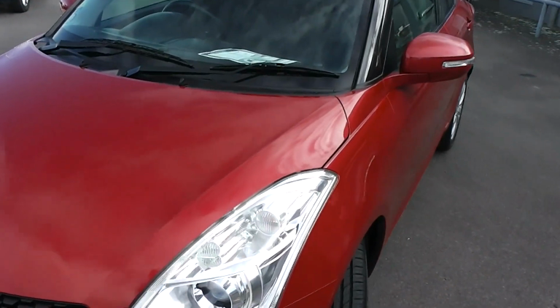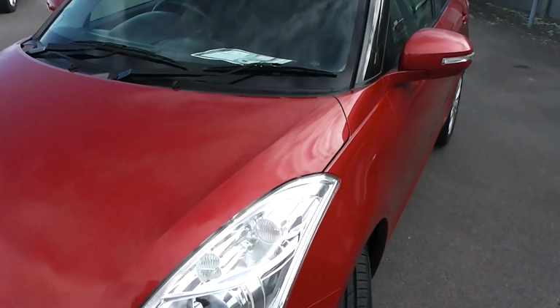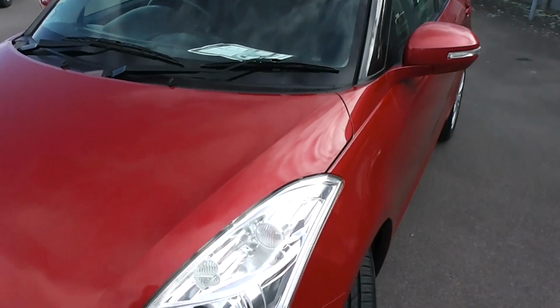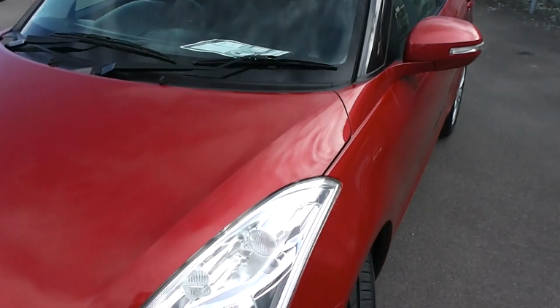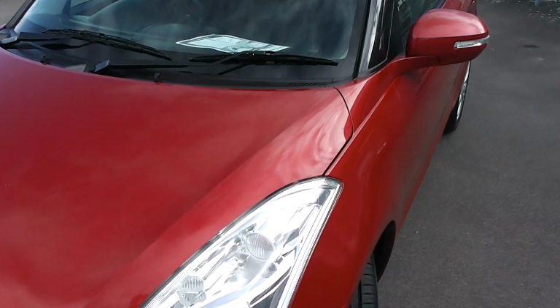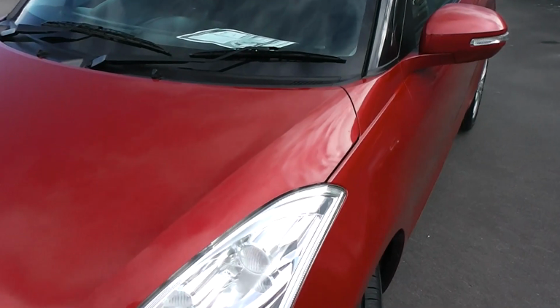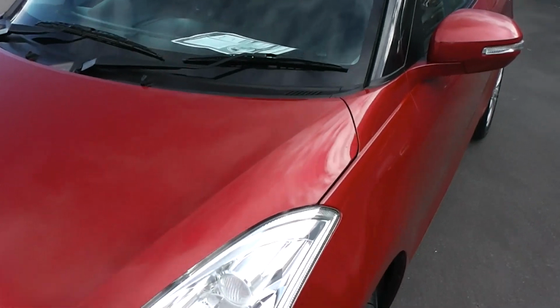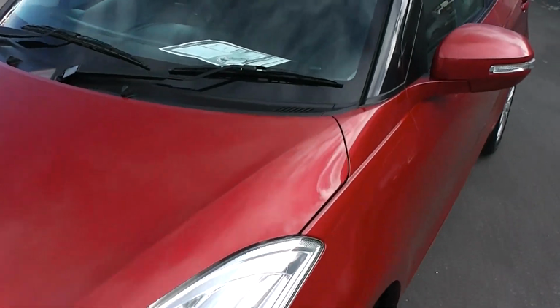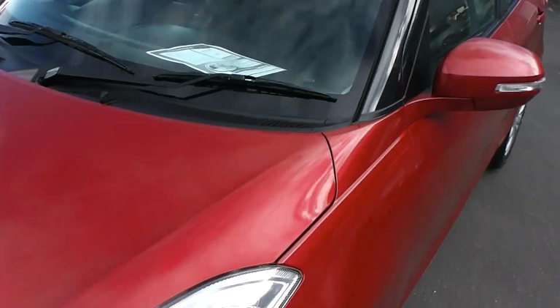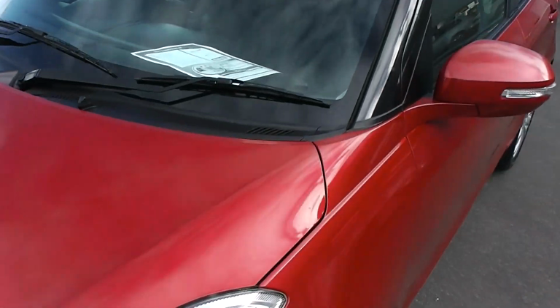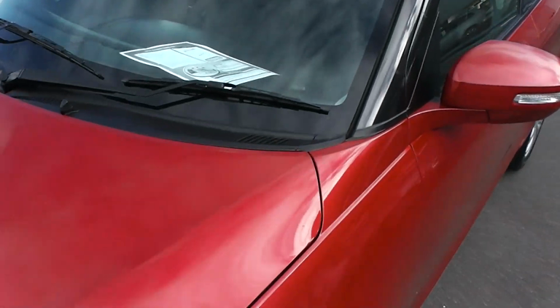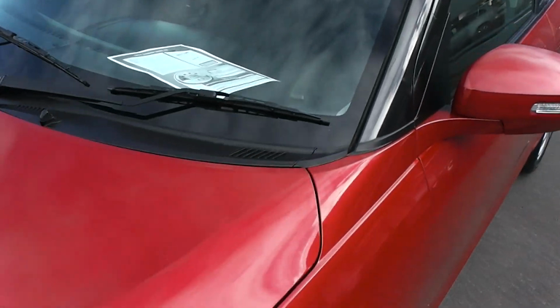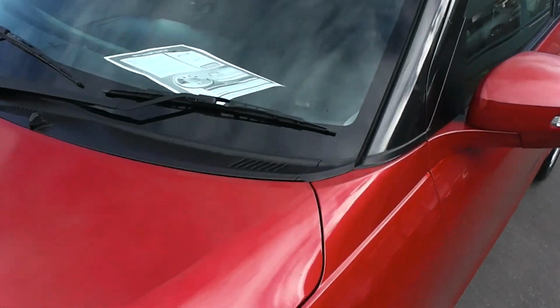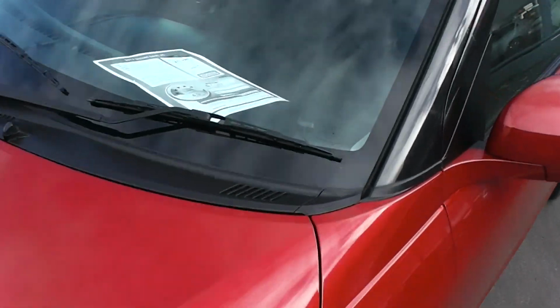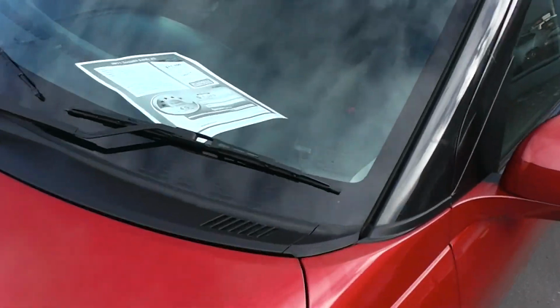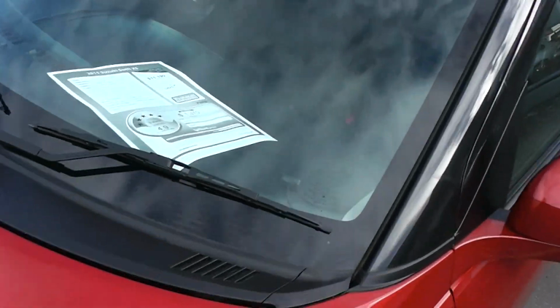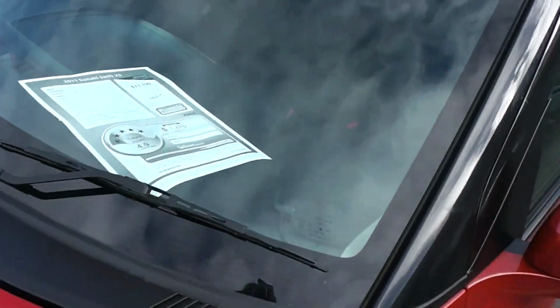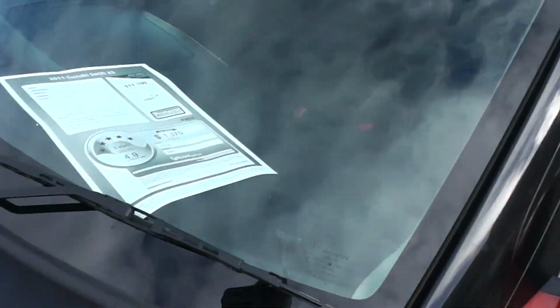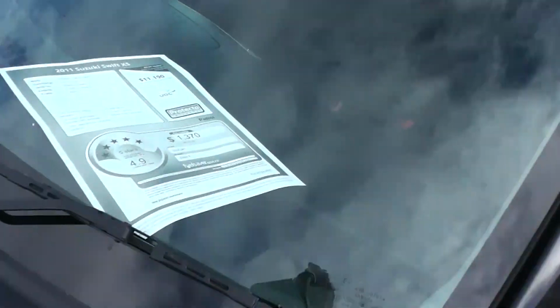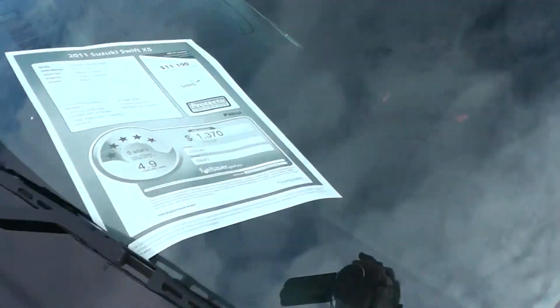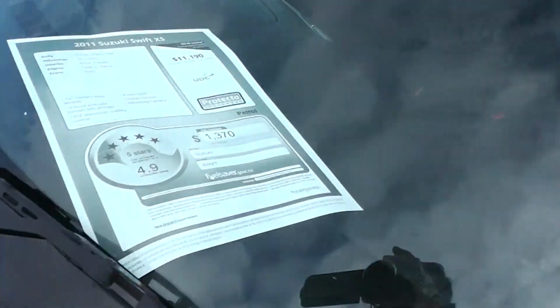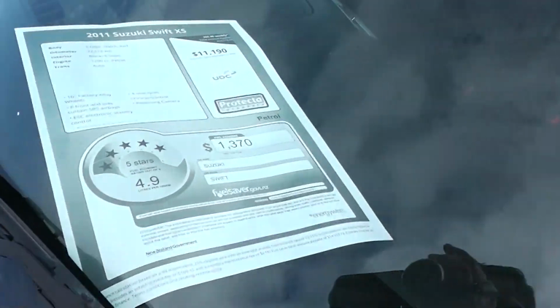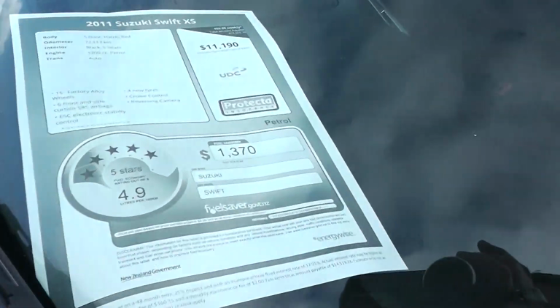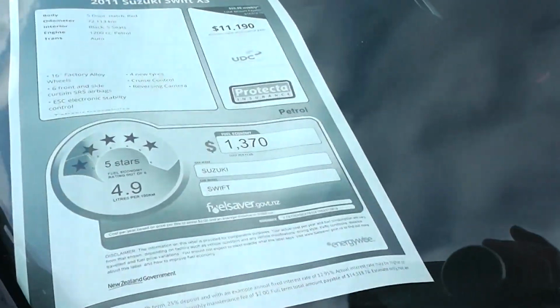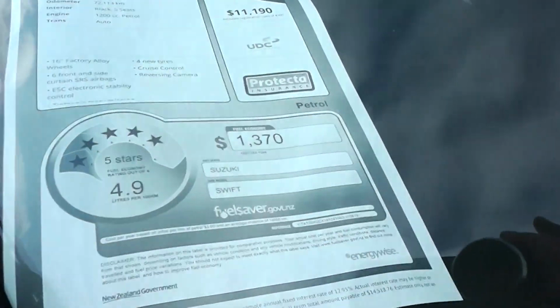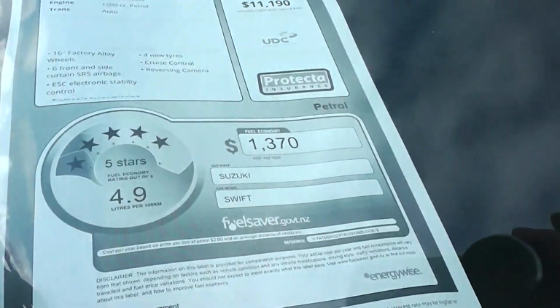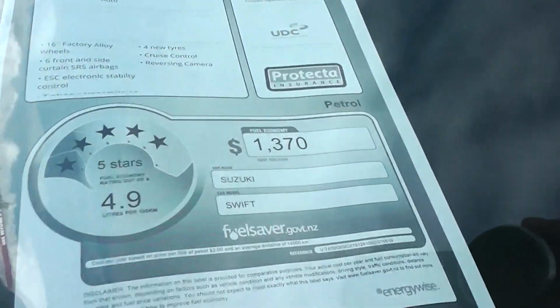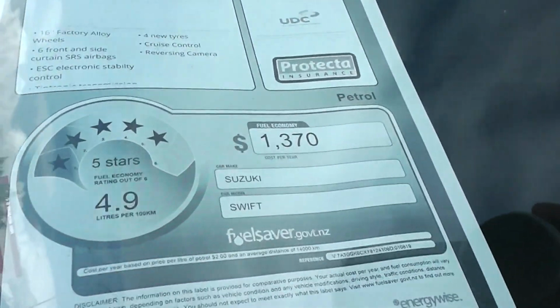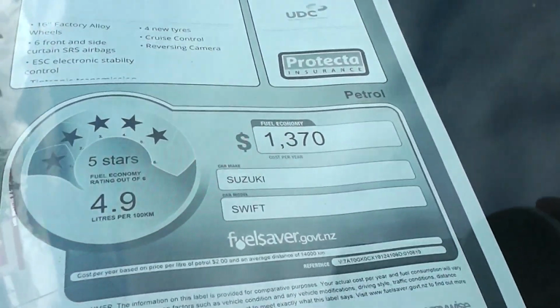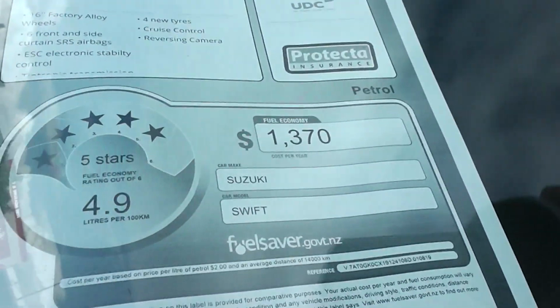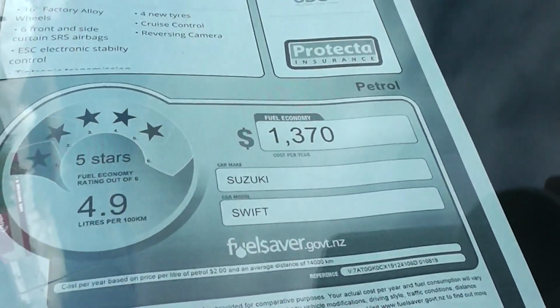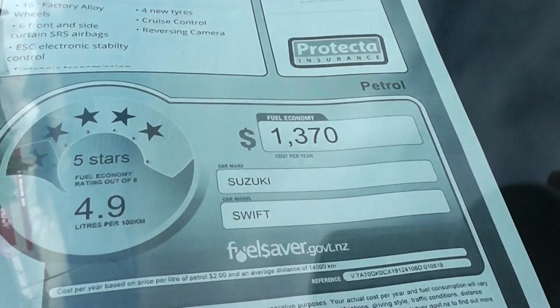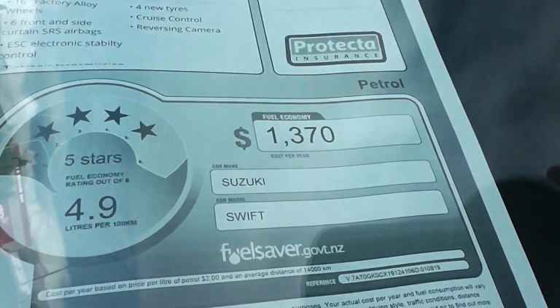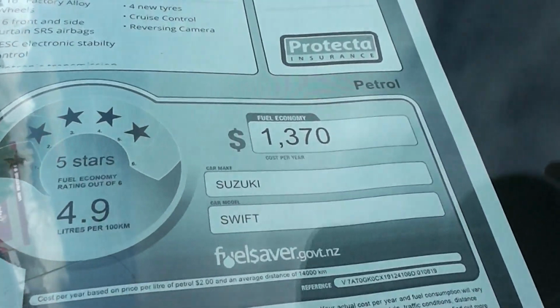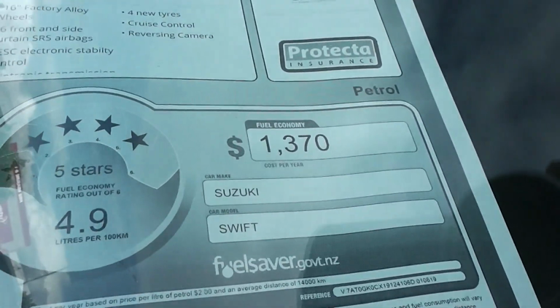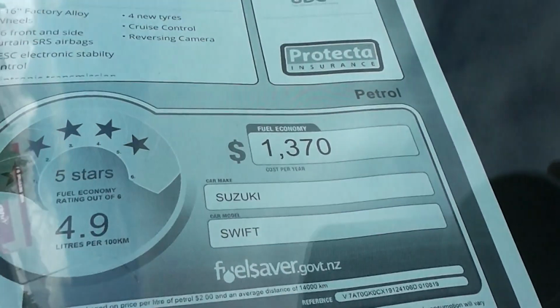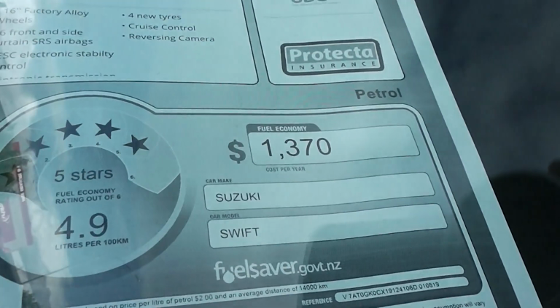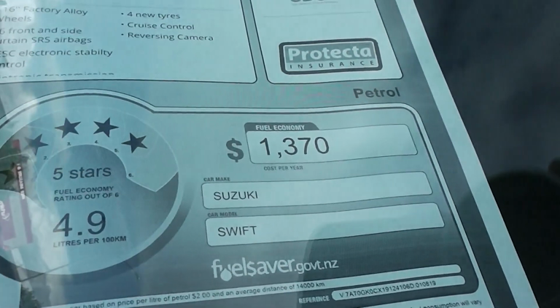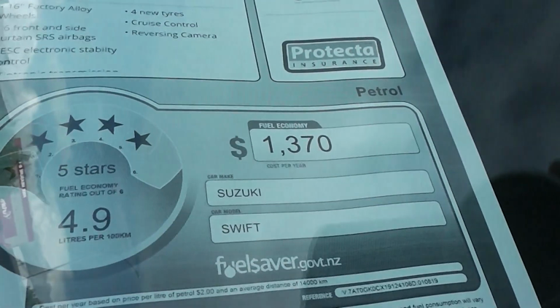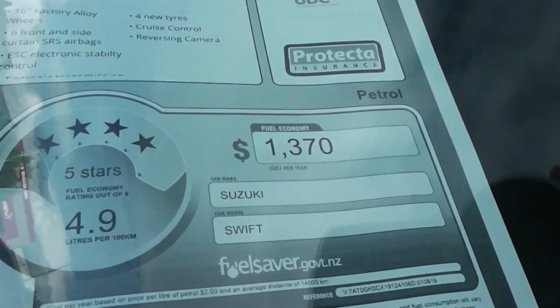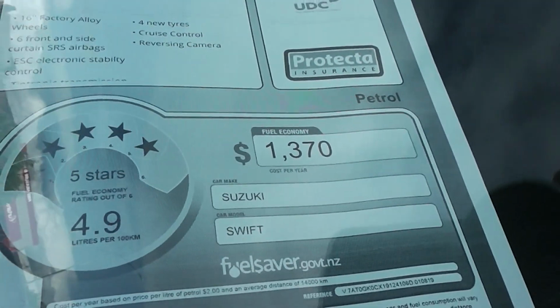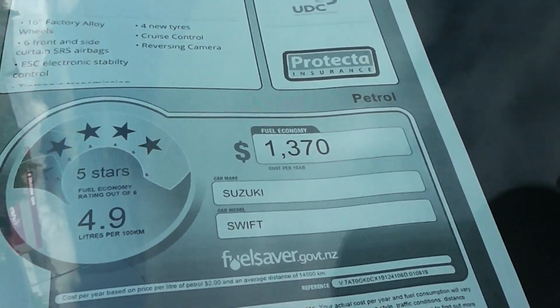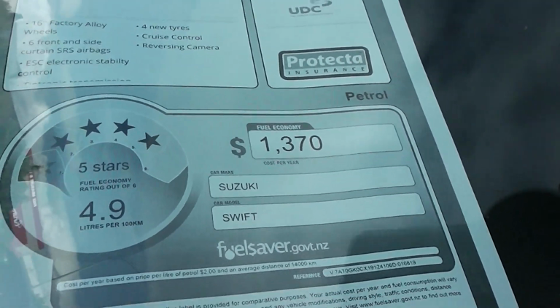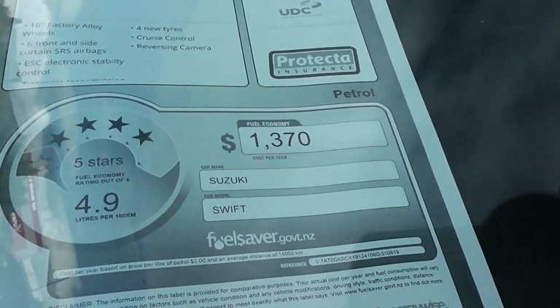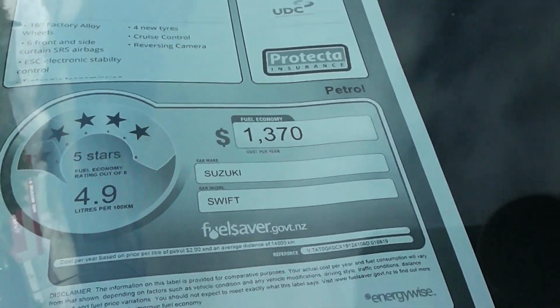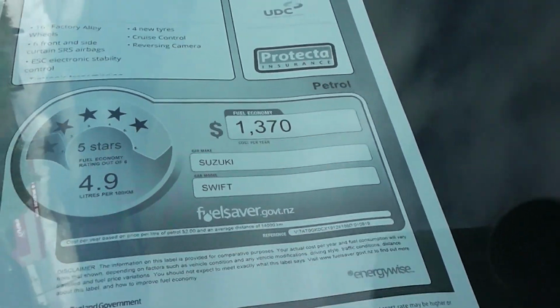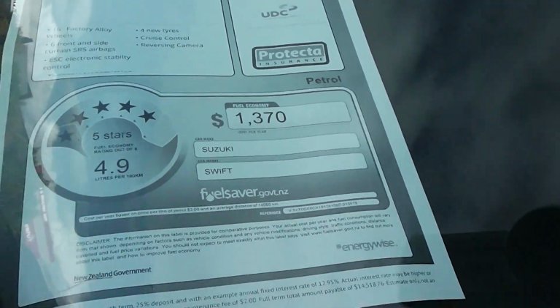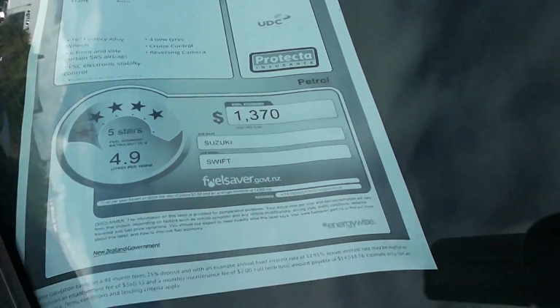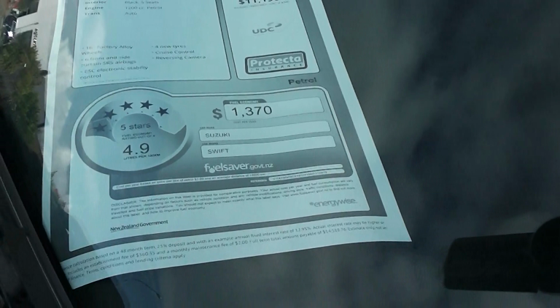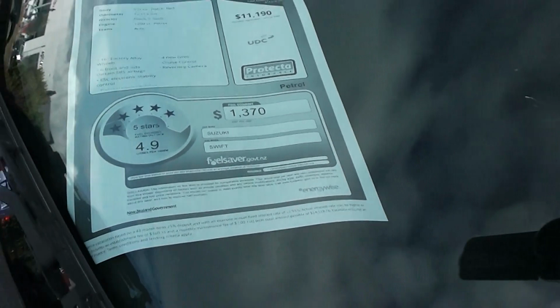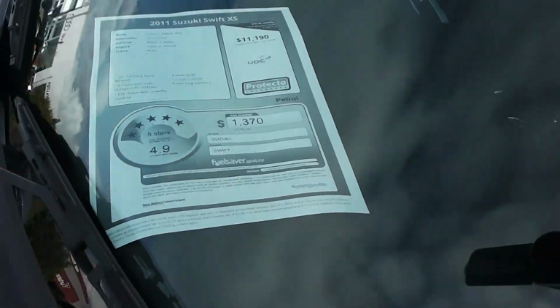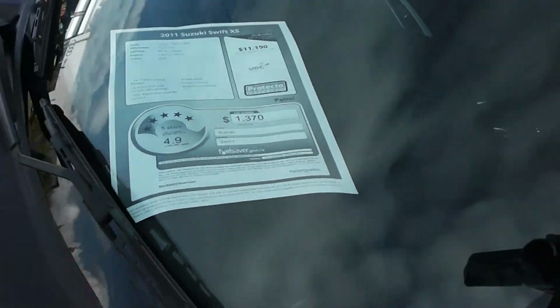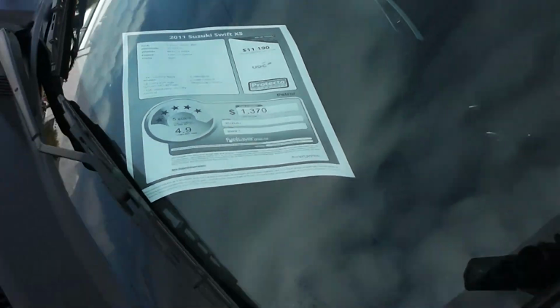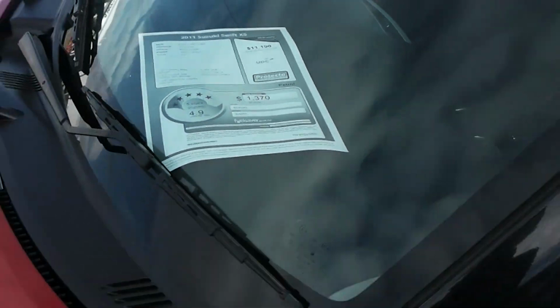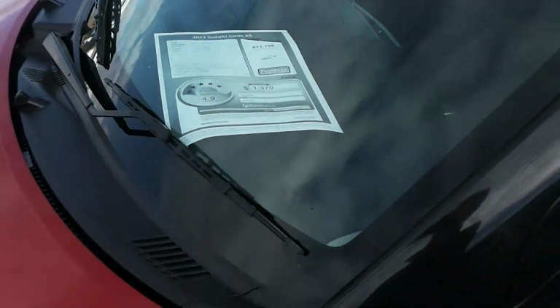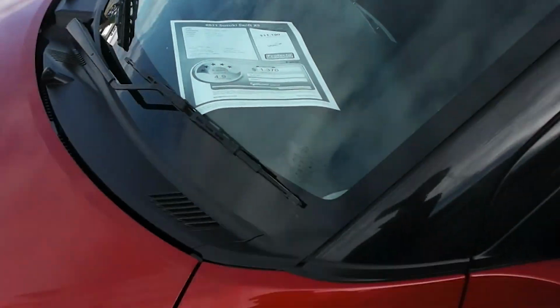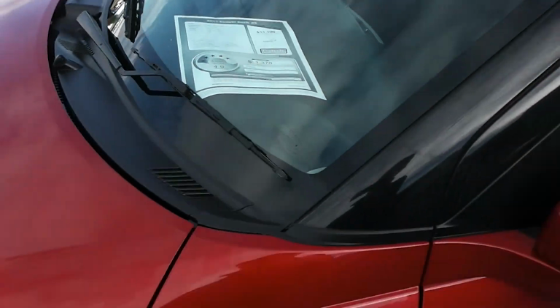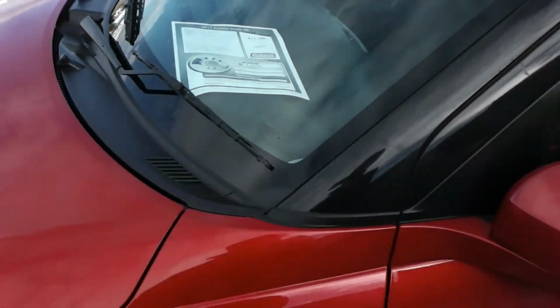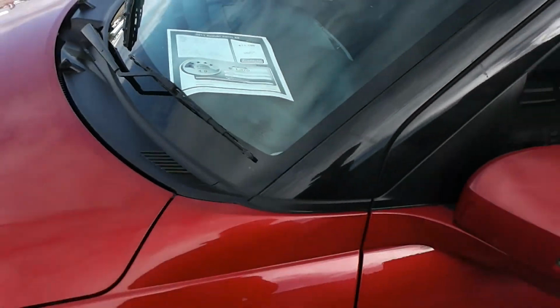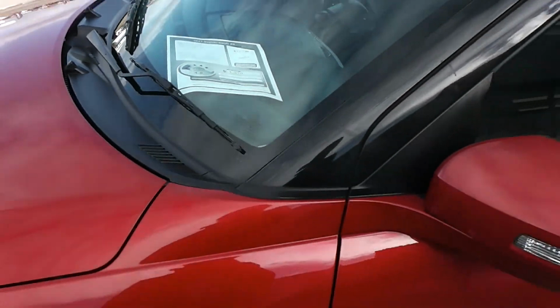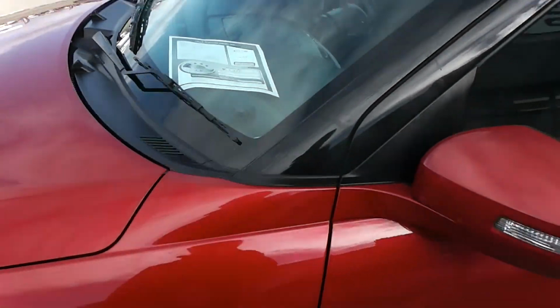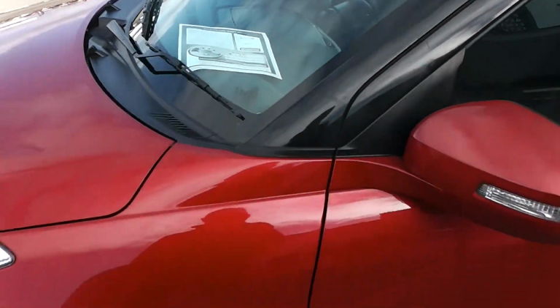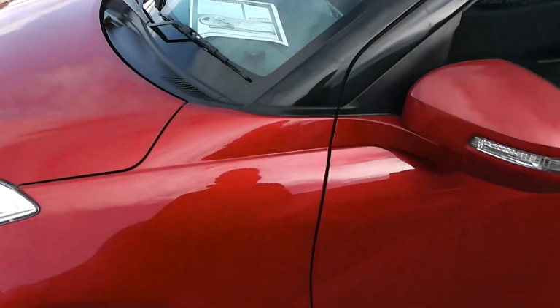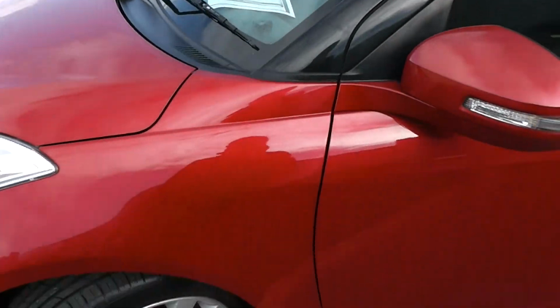Fantastic performance and brilliant fuel economy. It's got a five-star fuel rating that equates to 4.9 liters per 100 kilometers traveled.